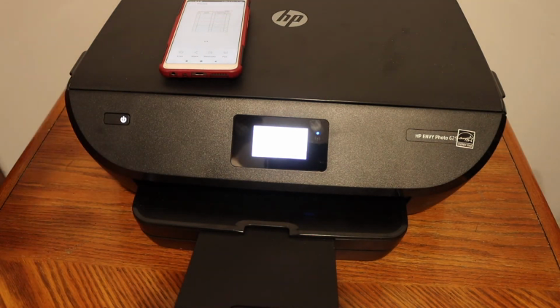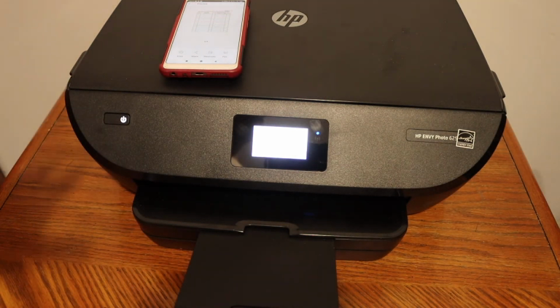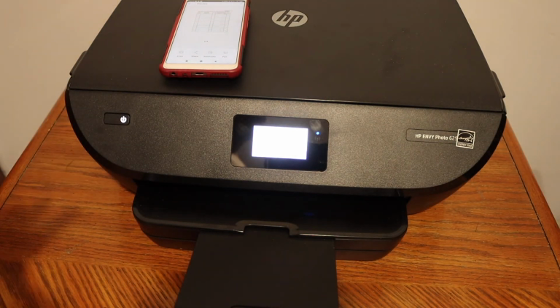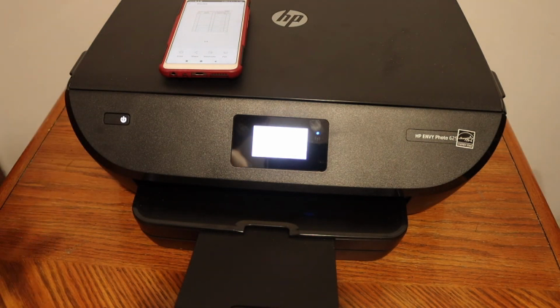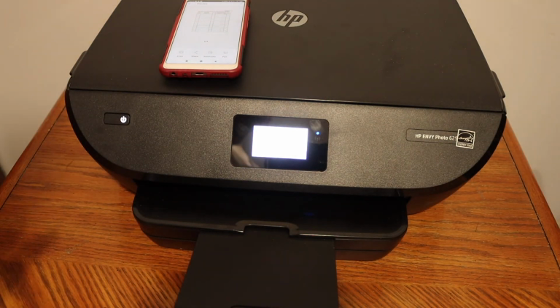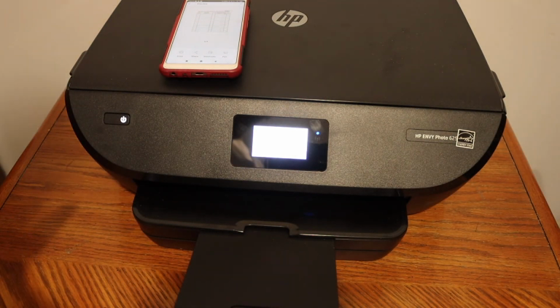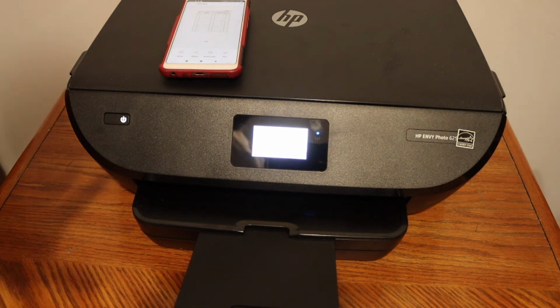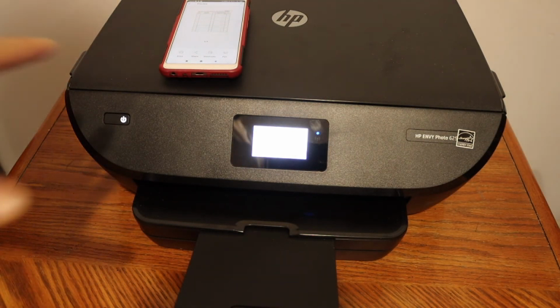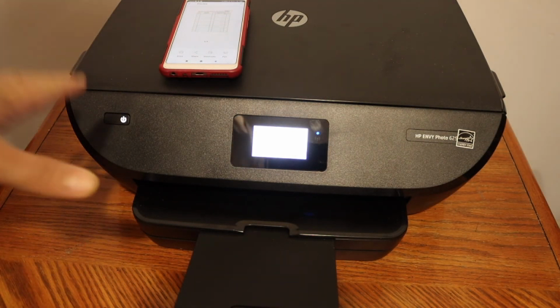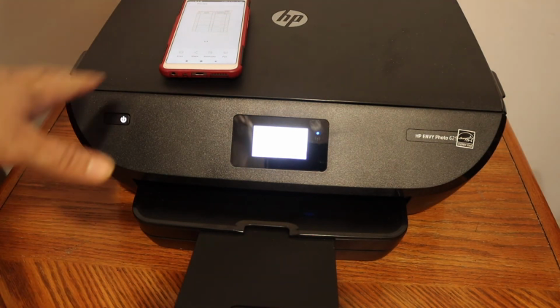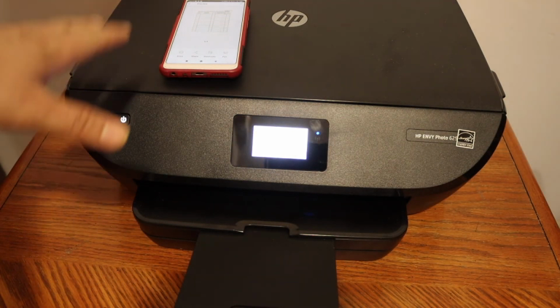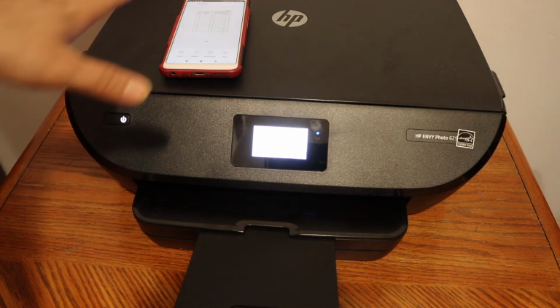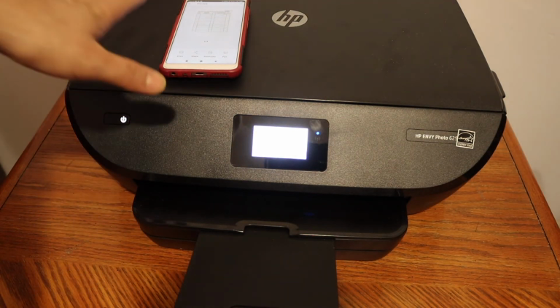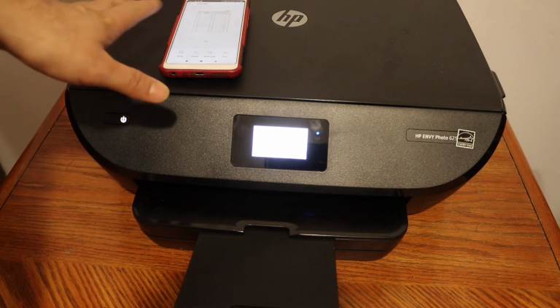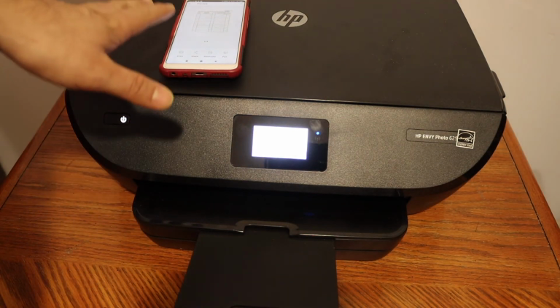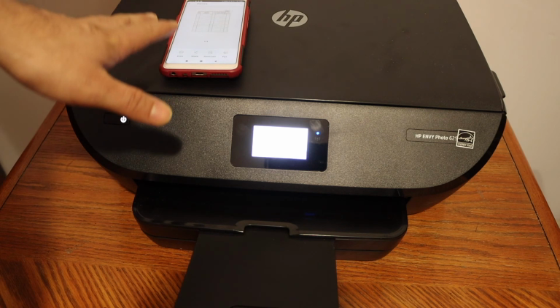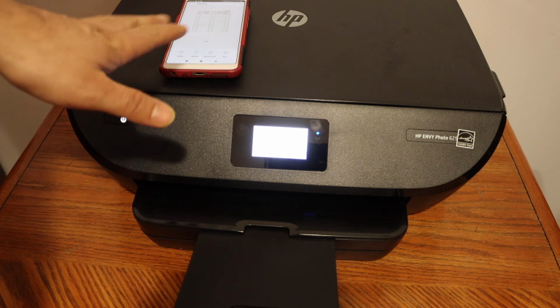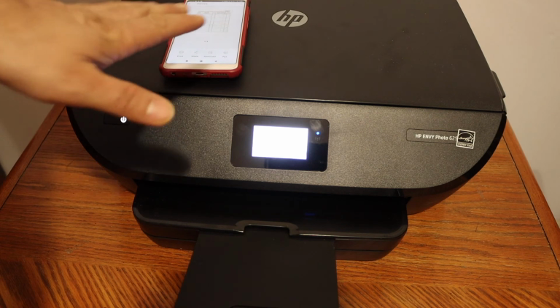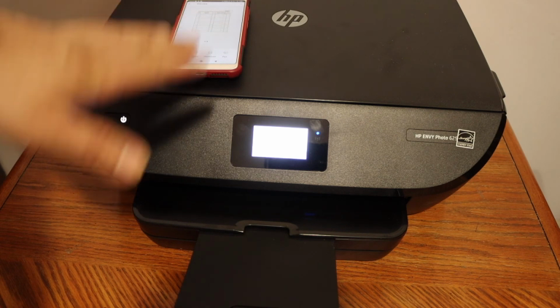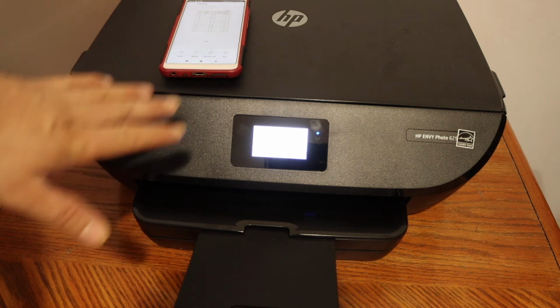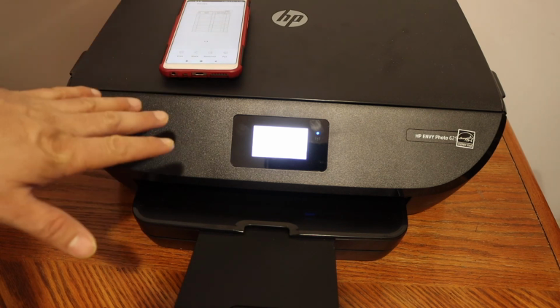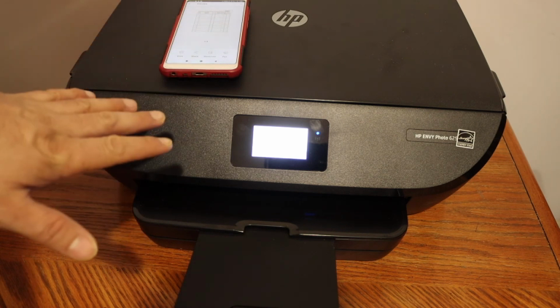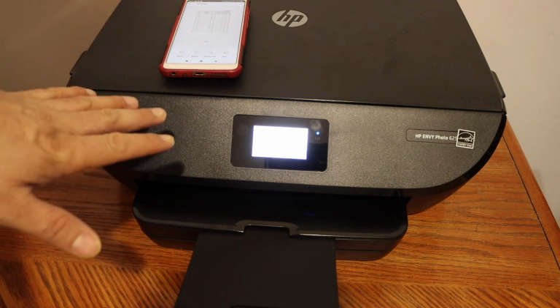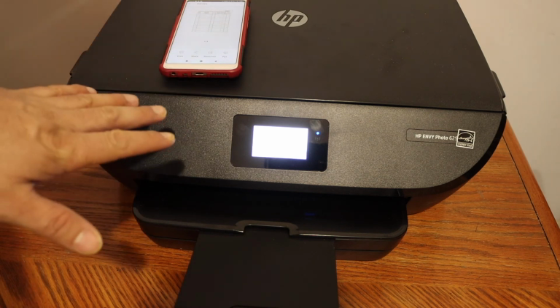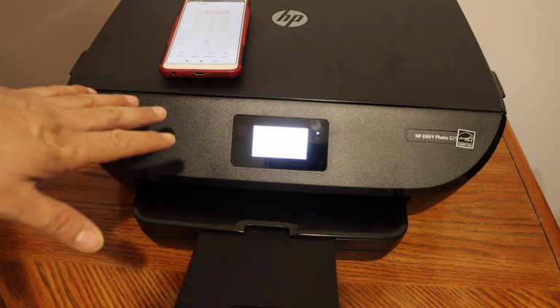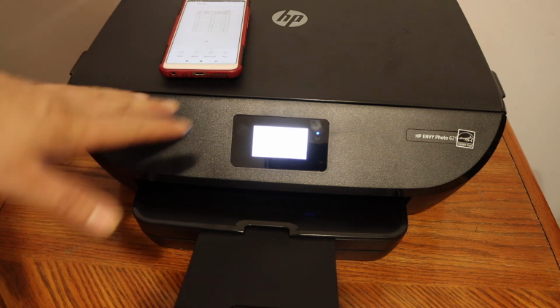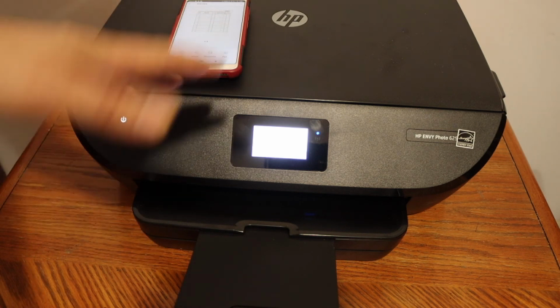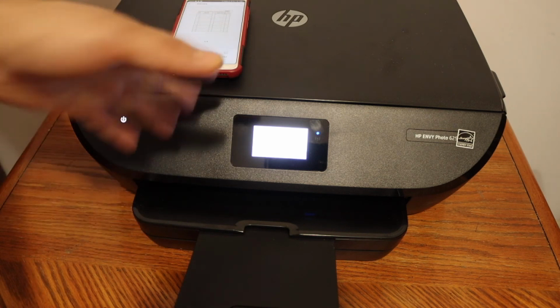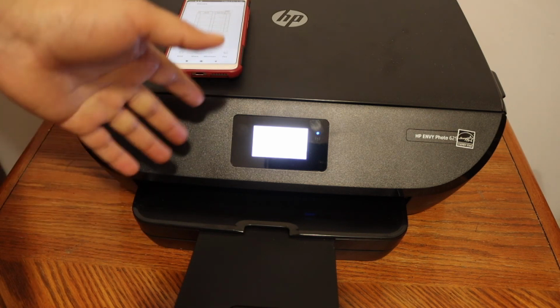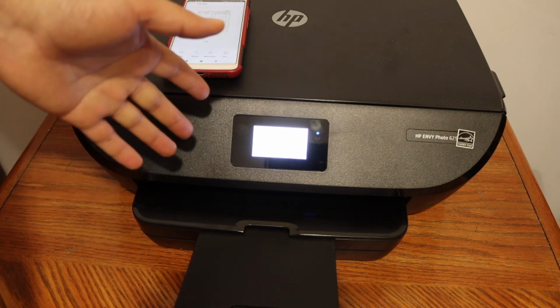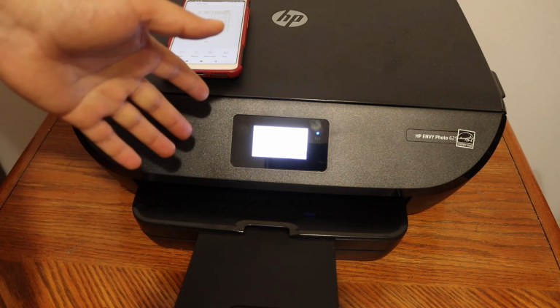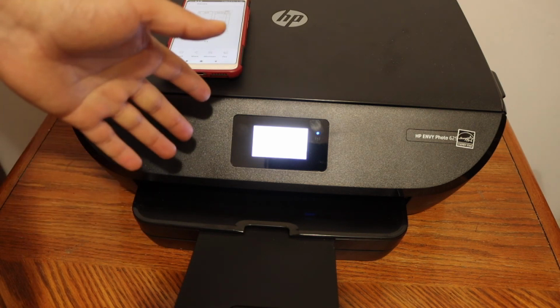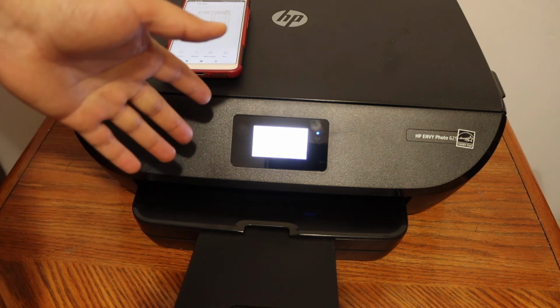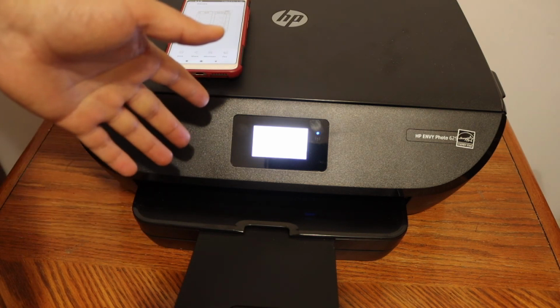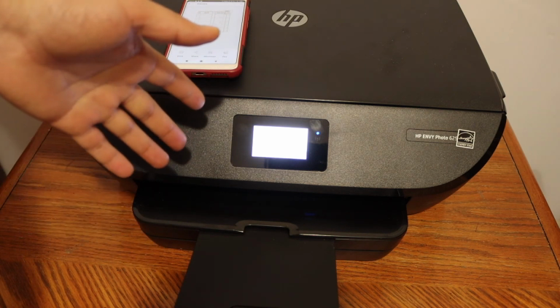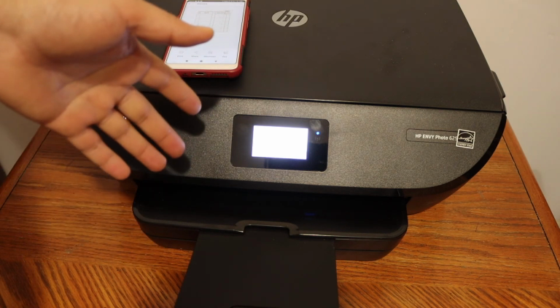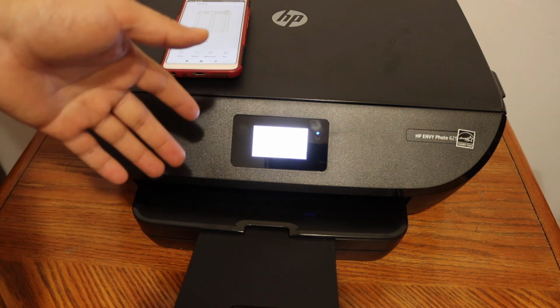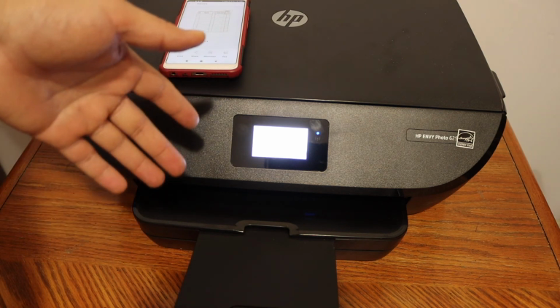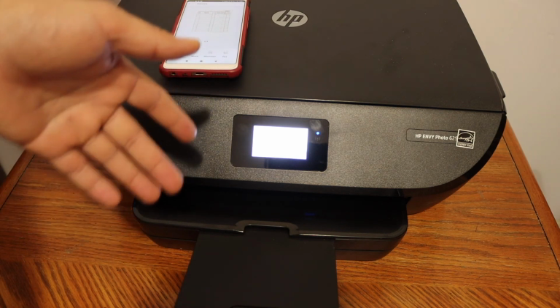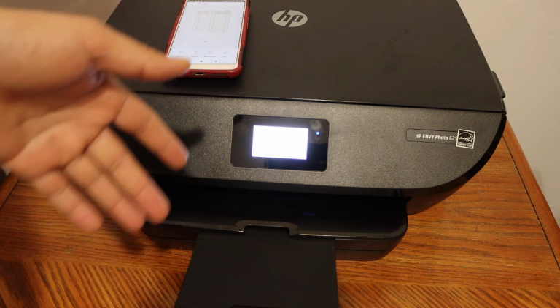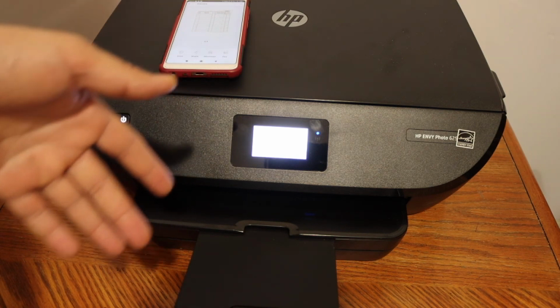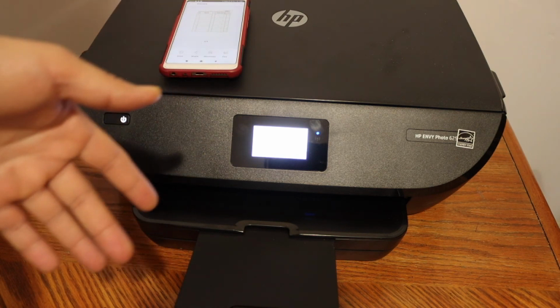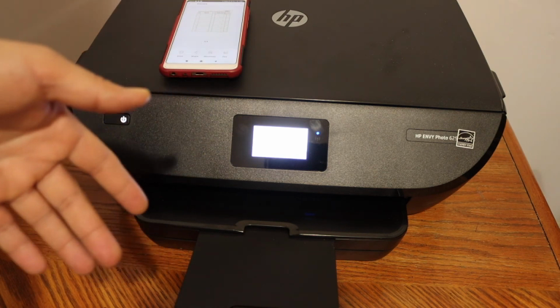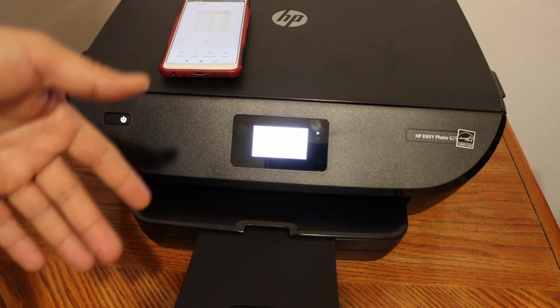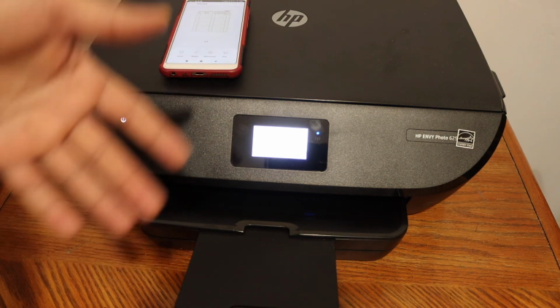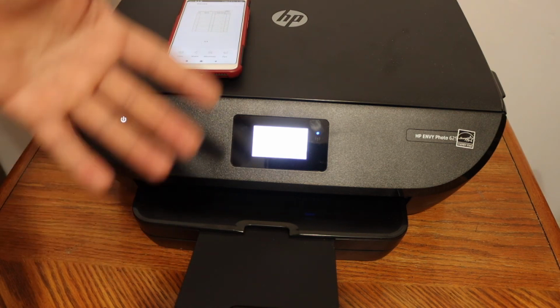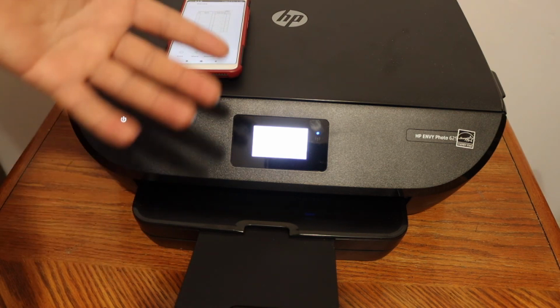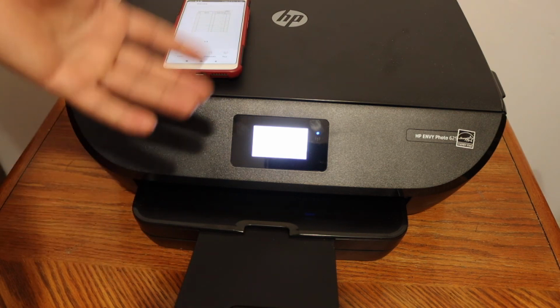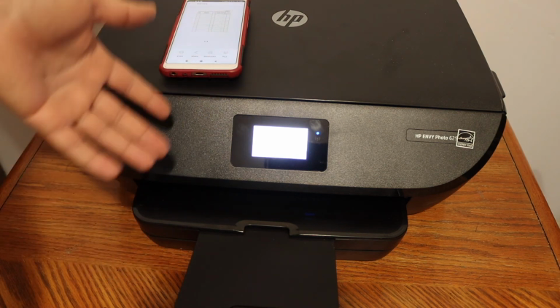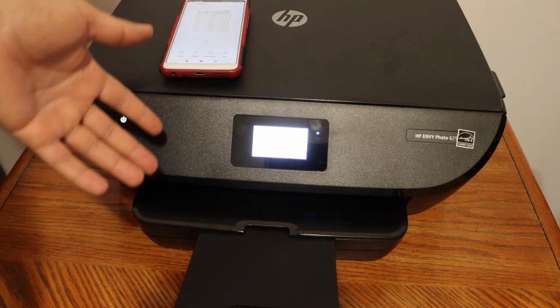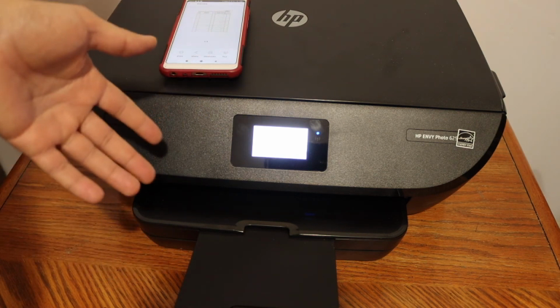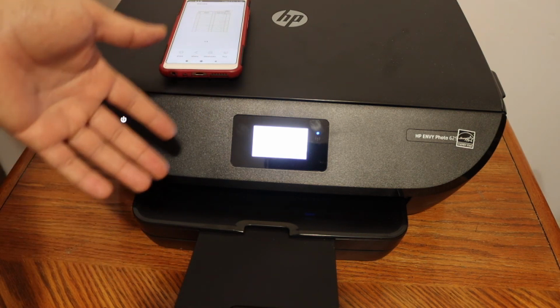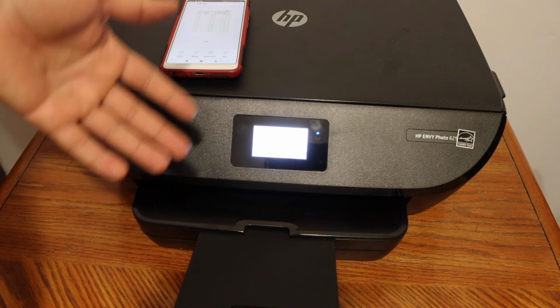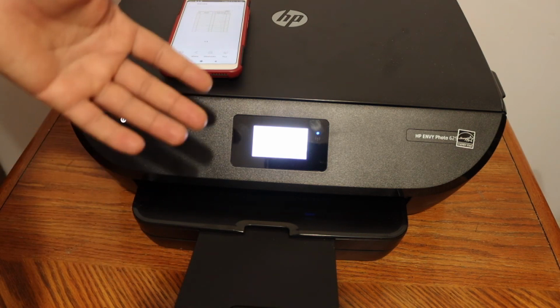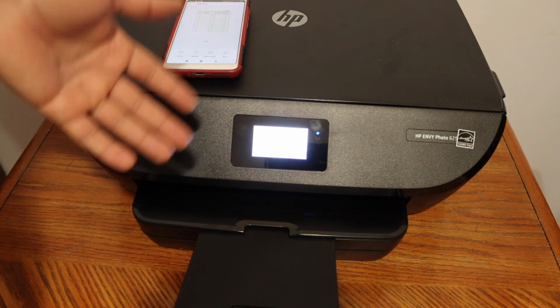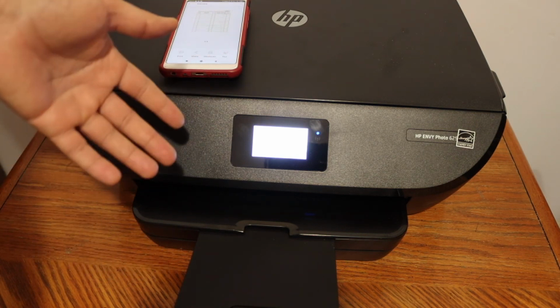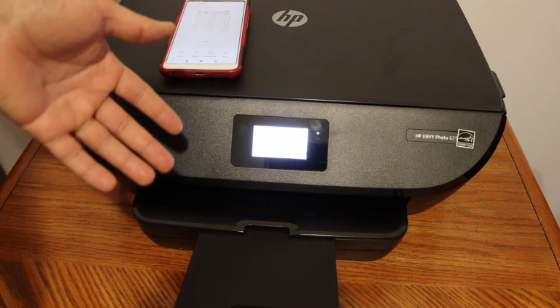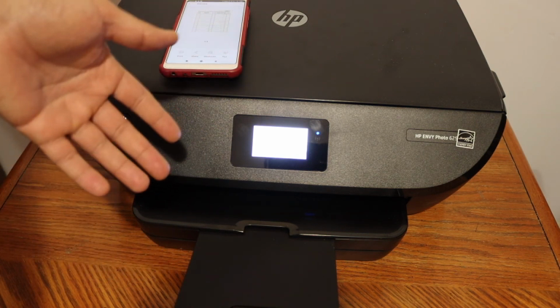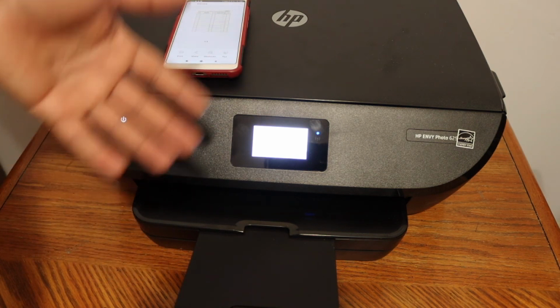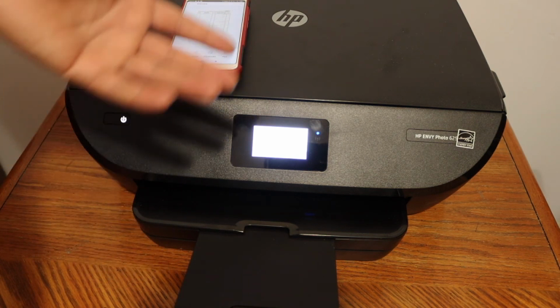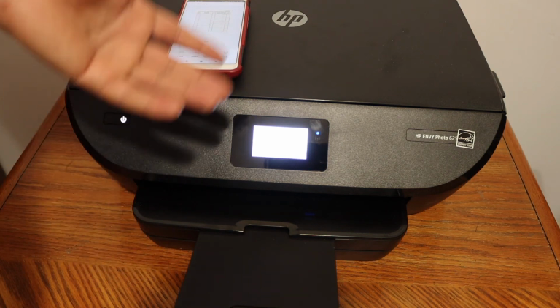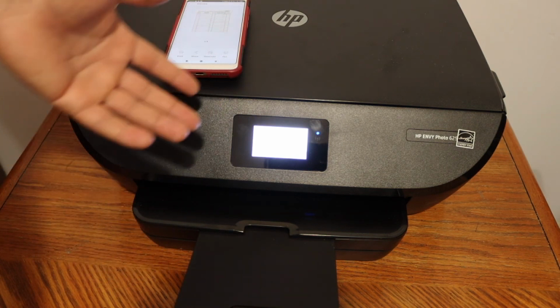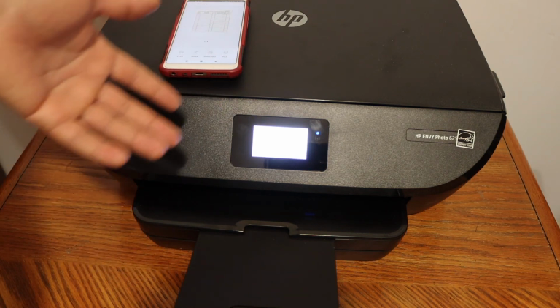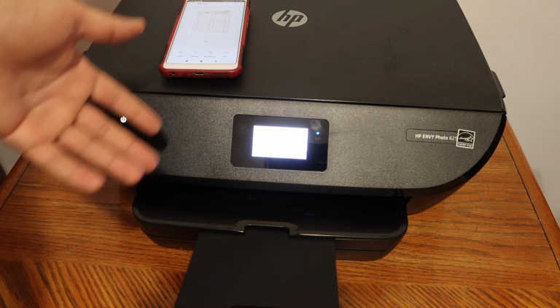This way we can use this printer for wireless printing, scanning, and copy — for home or office use.